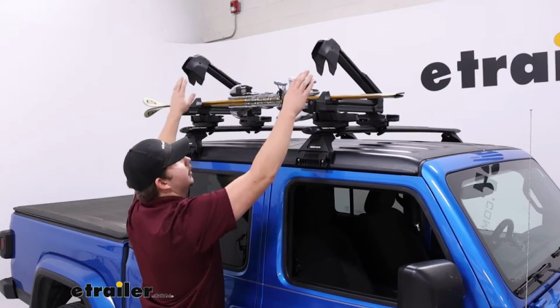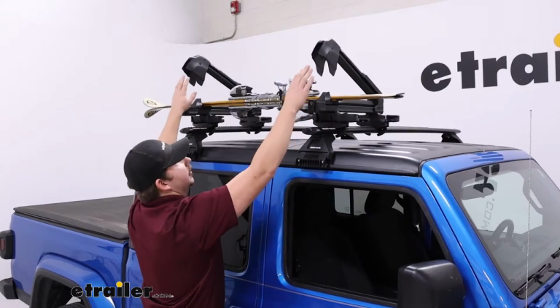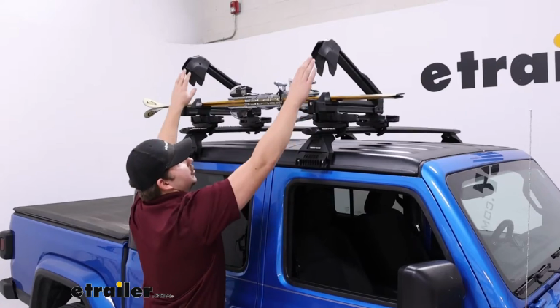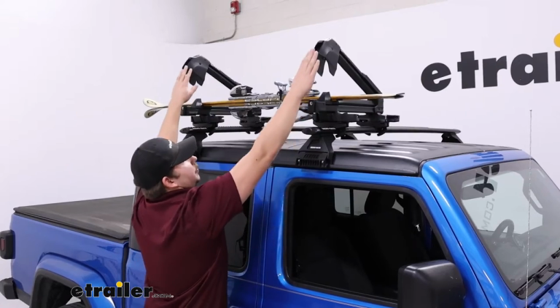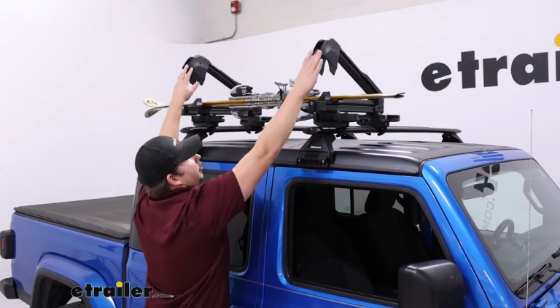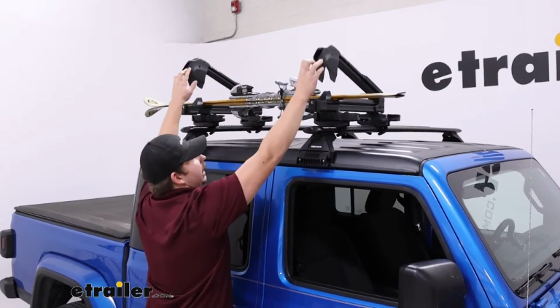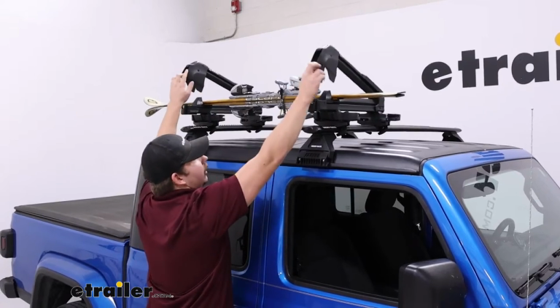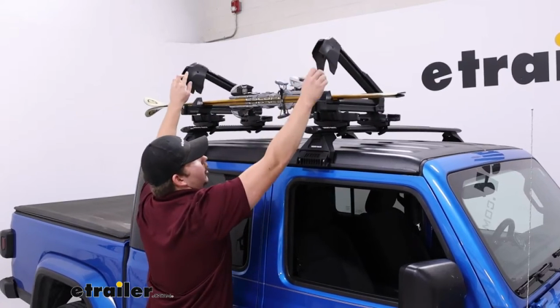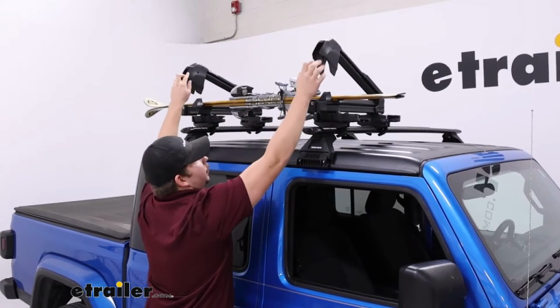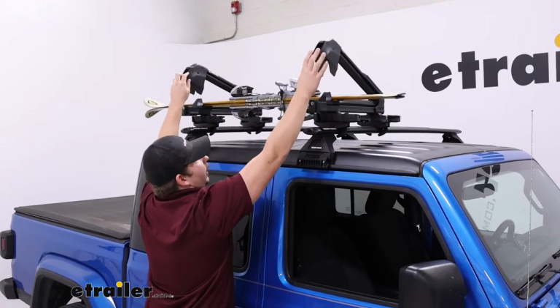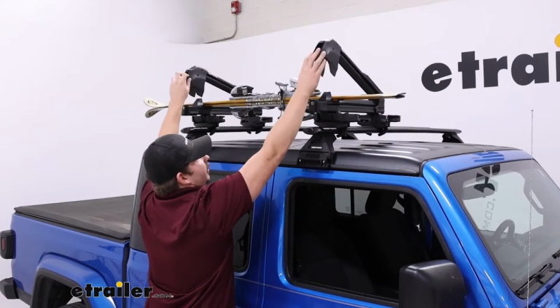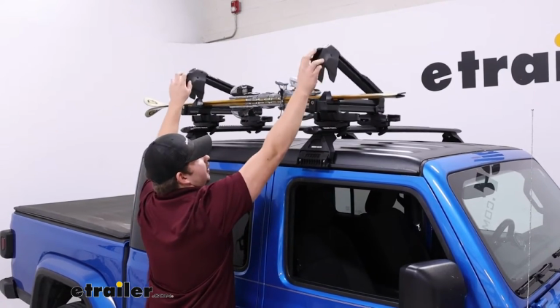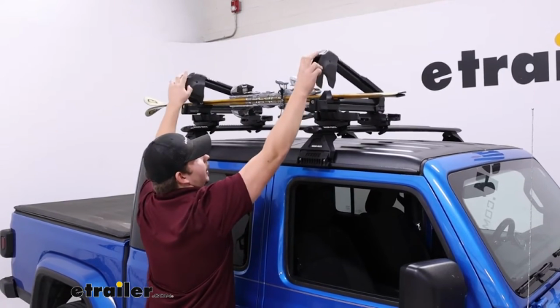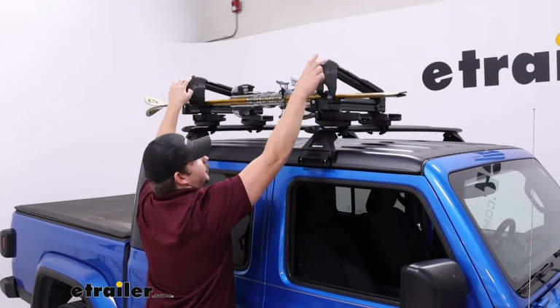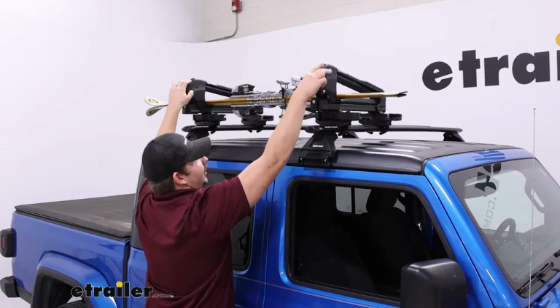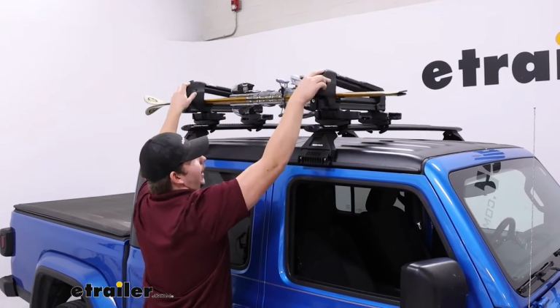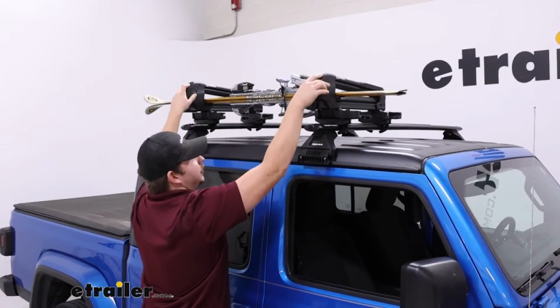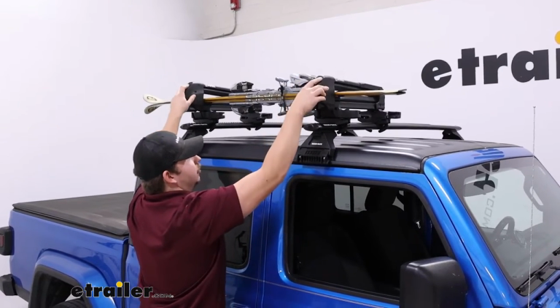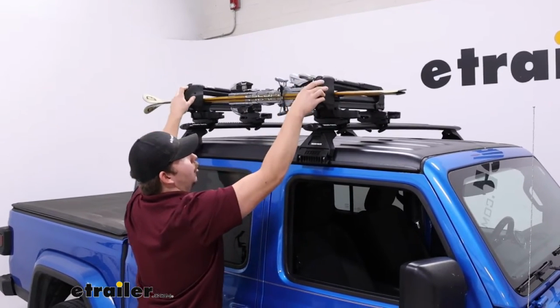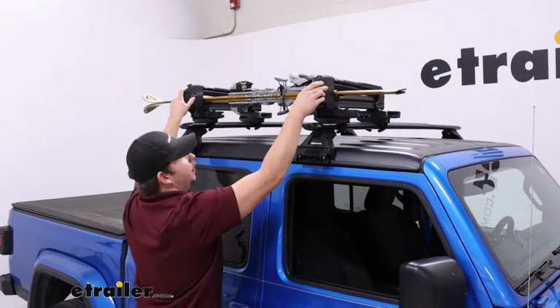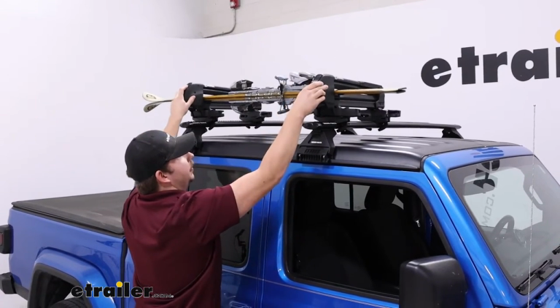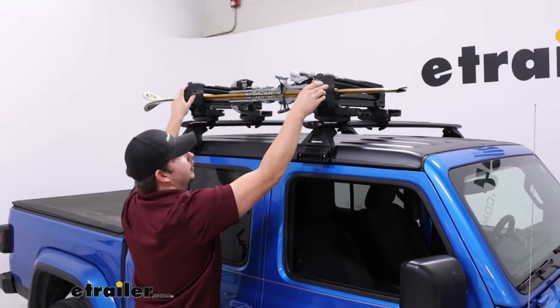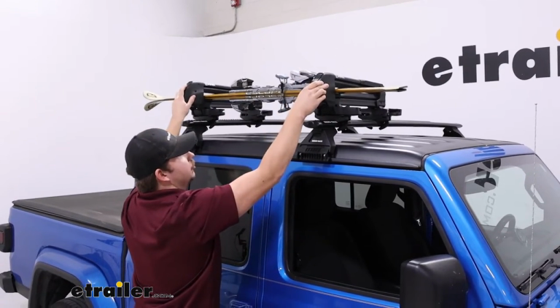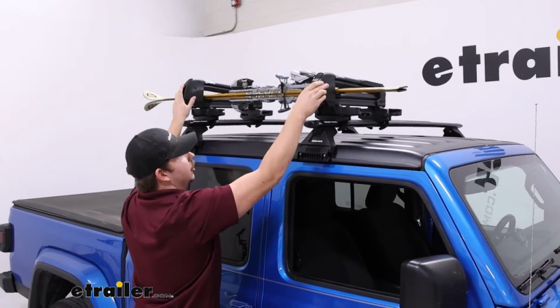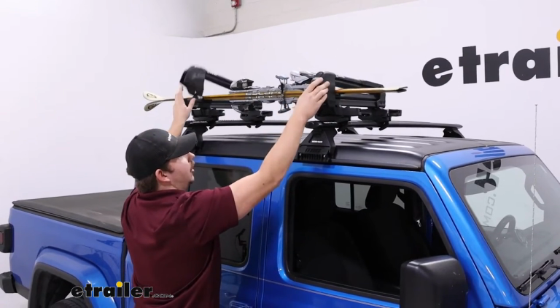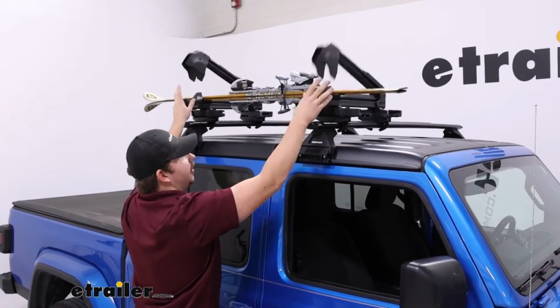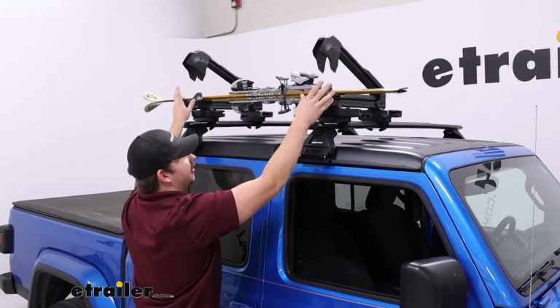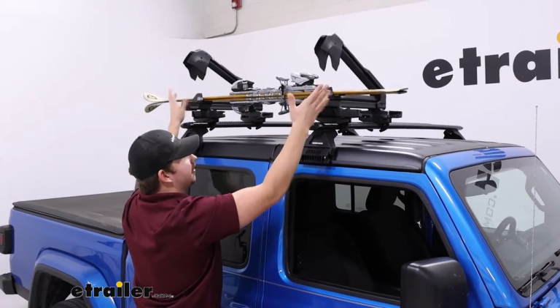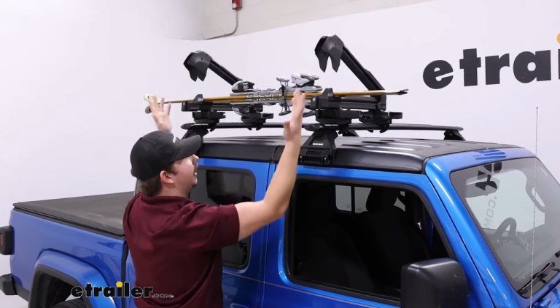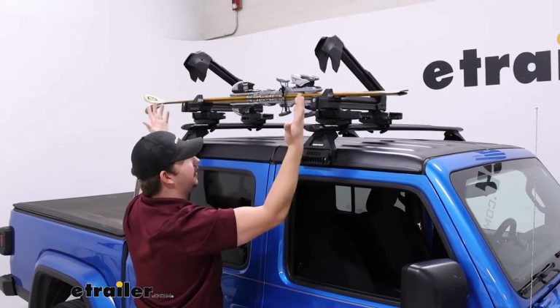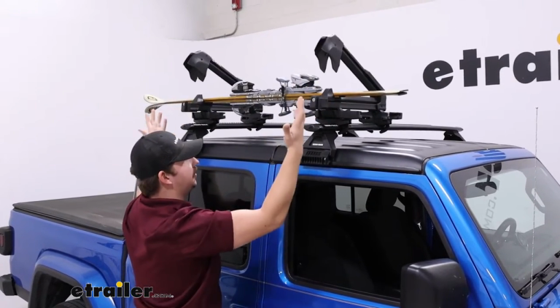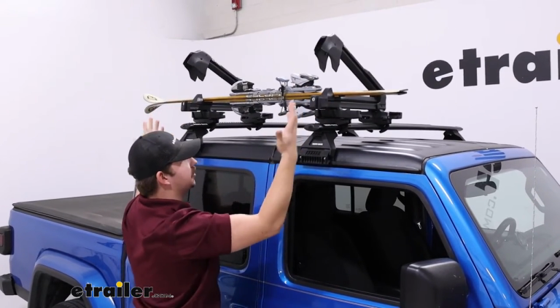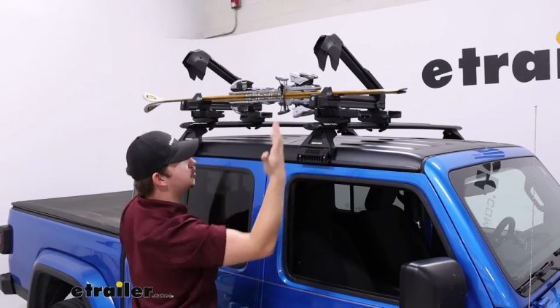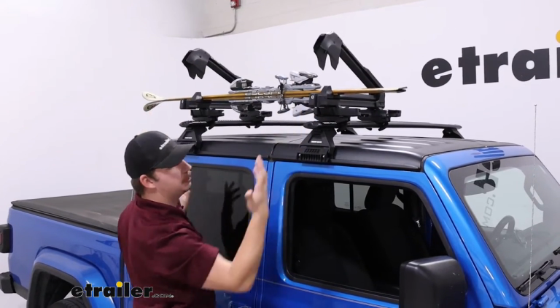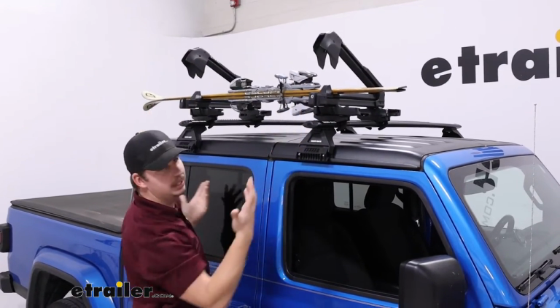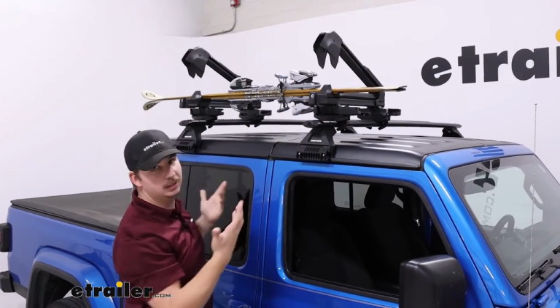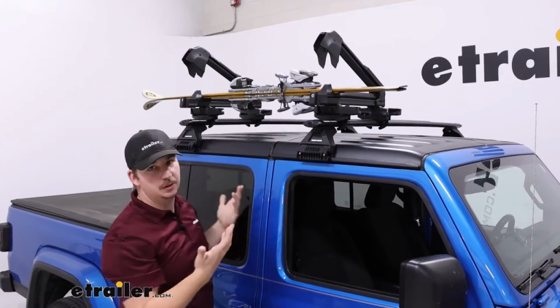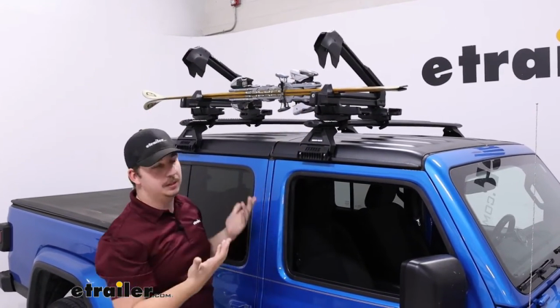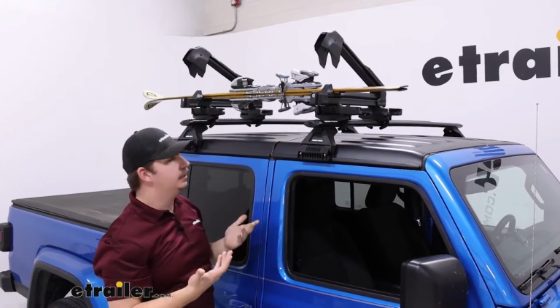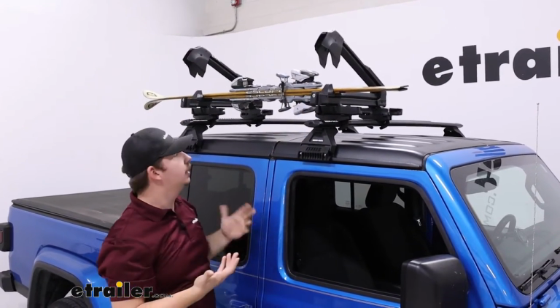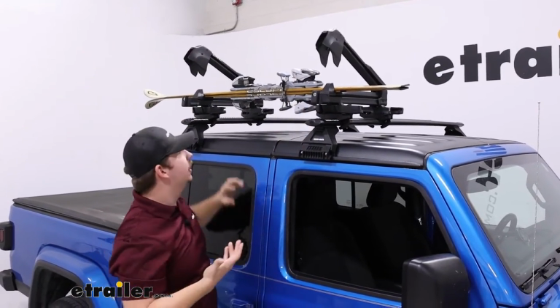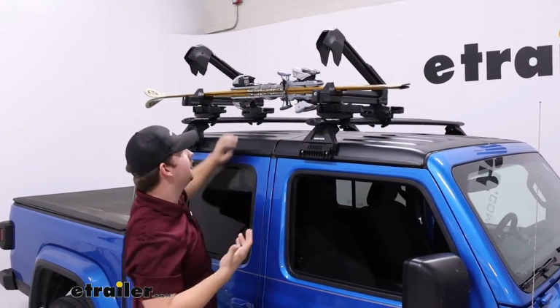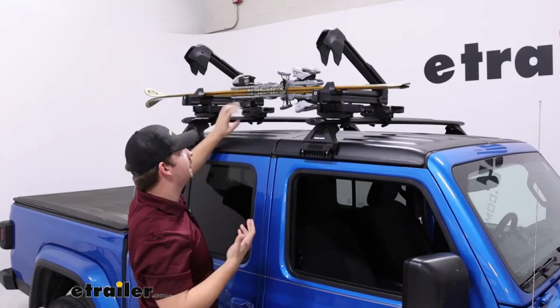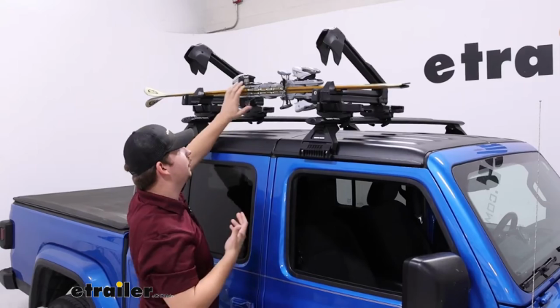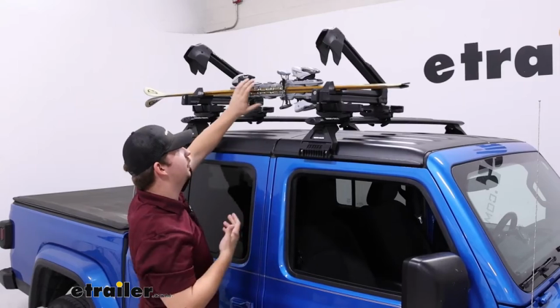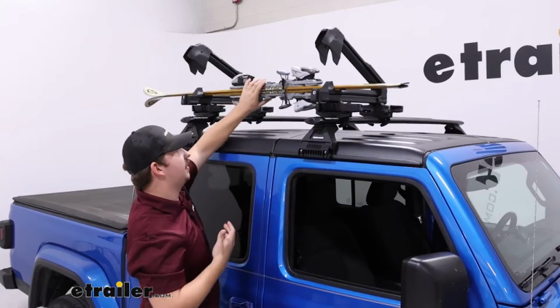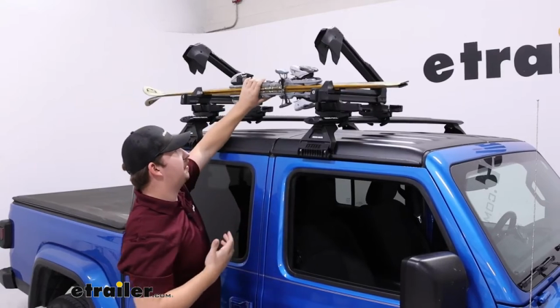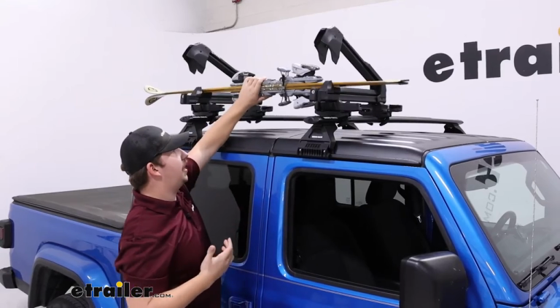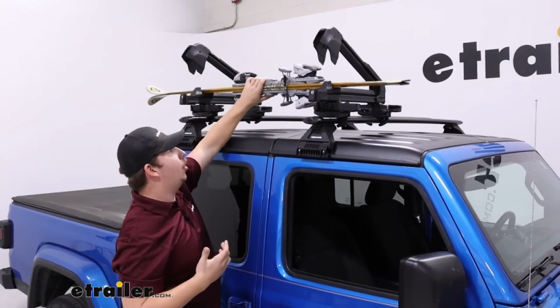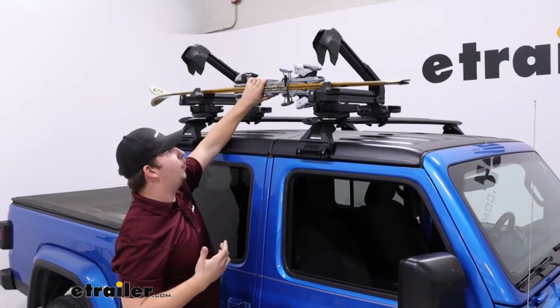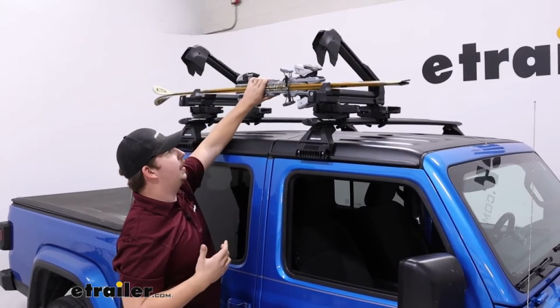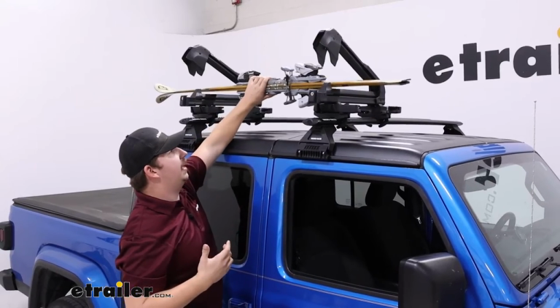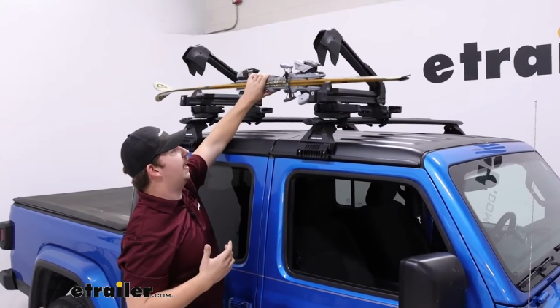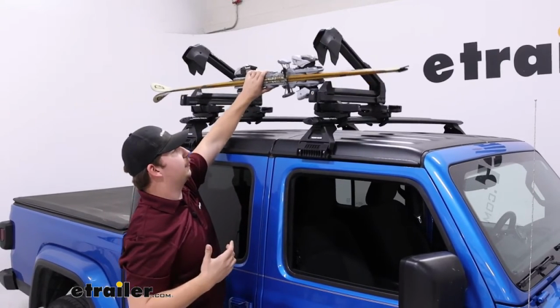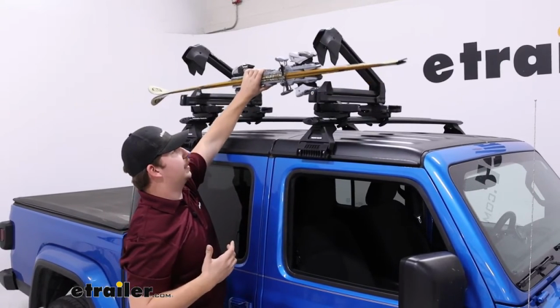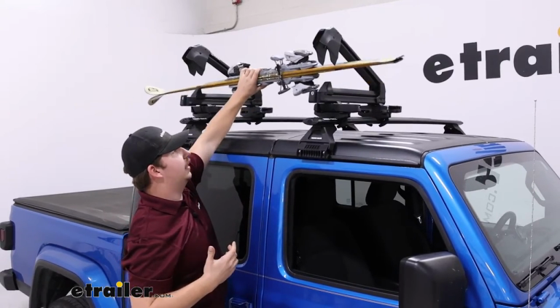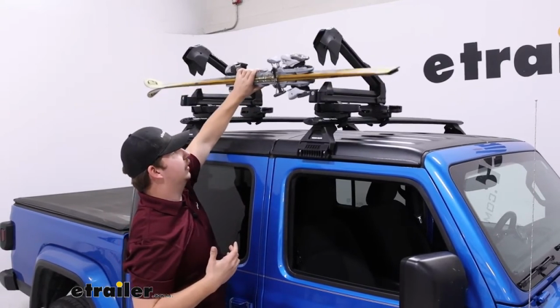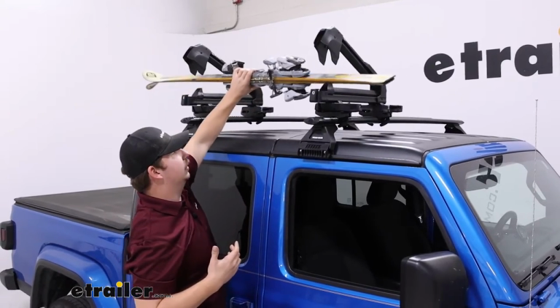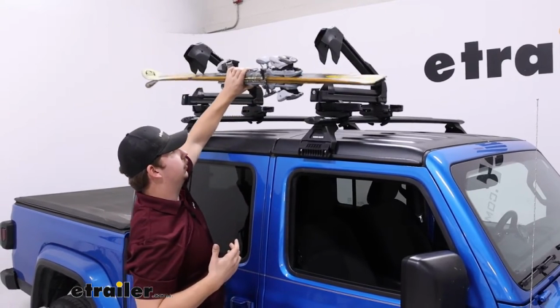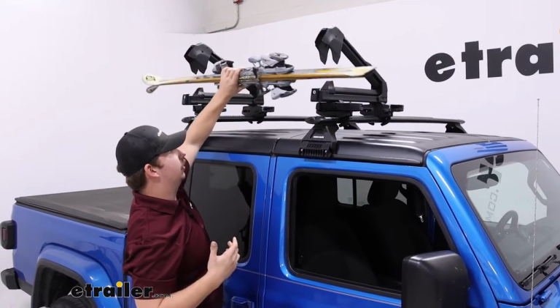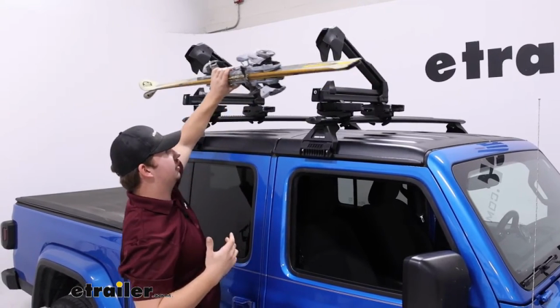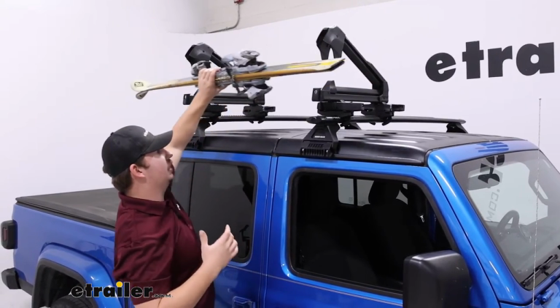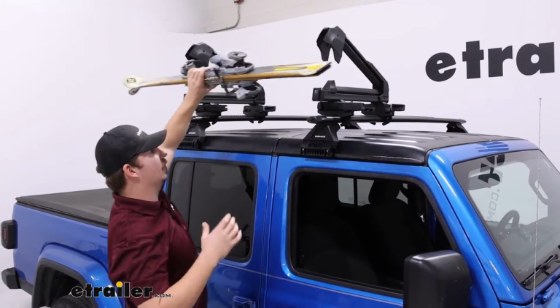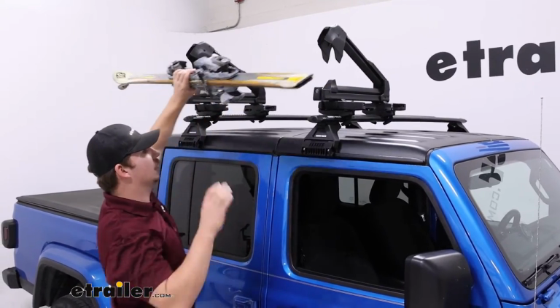There are some pretty large buttons up top to open those jaws, and they're spring-loaded so they stay open as we unload our gear.